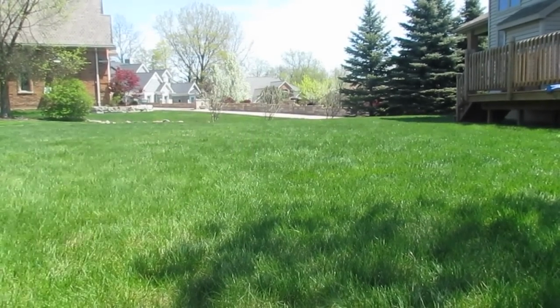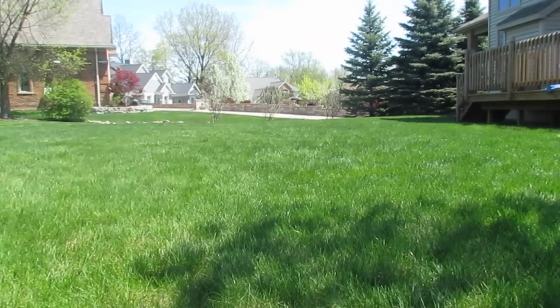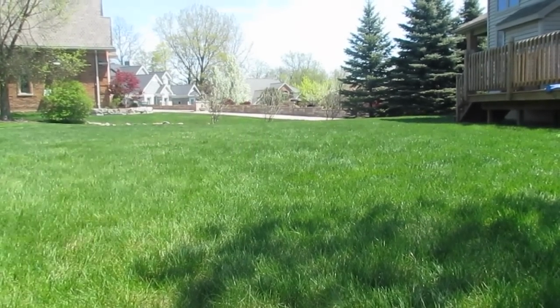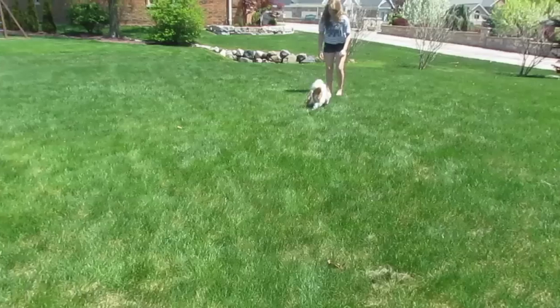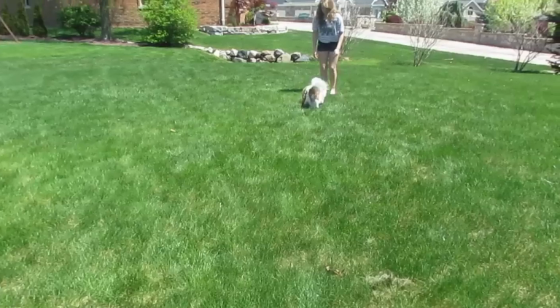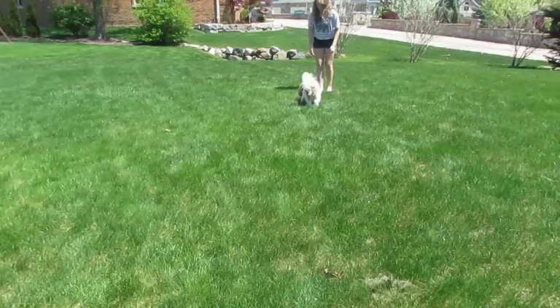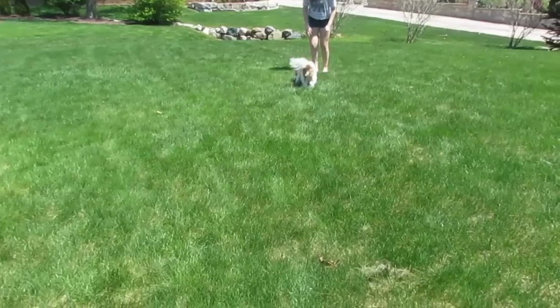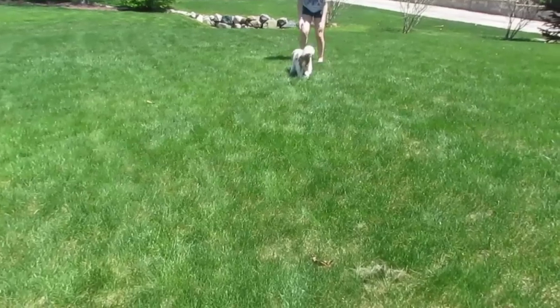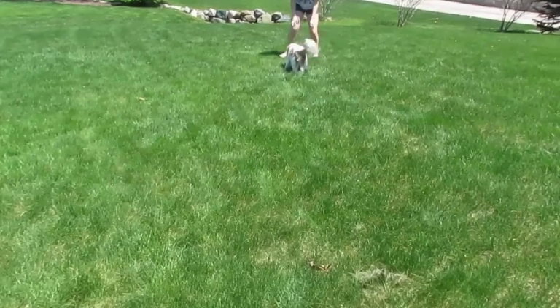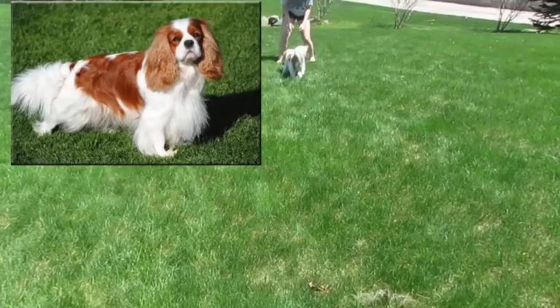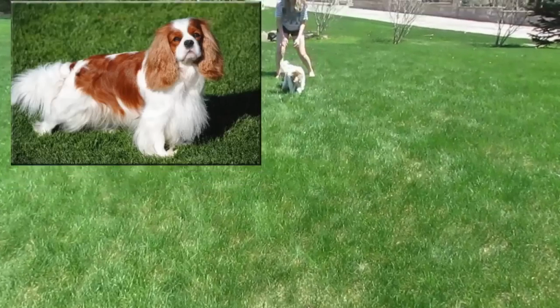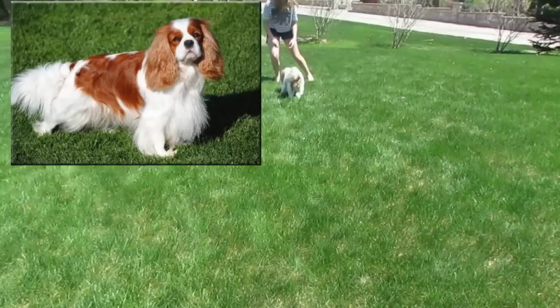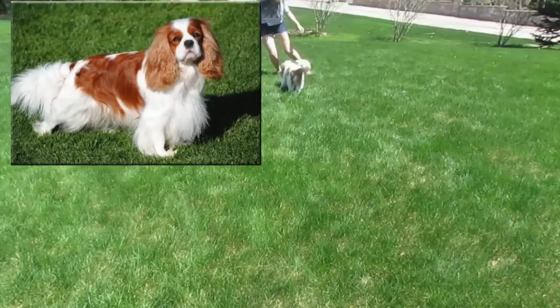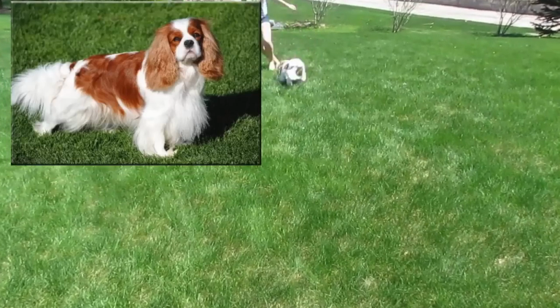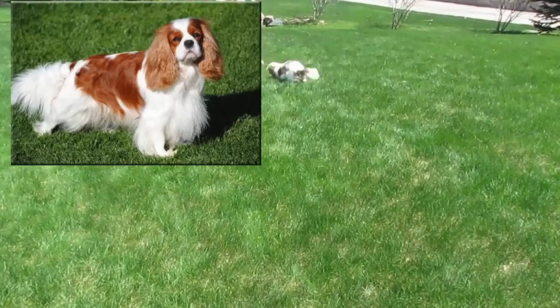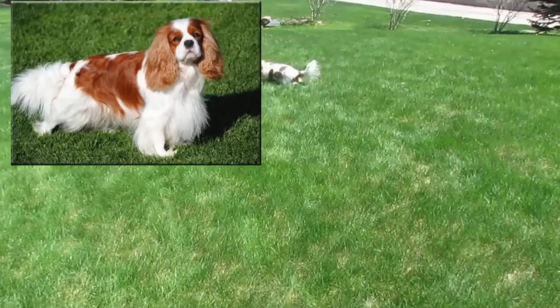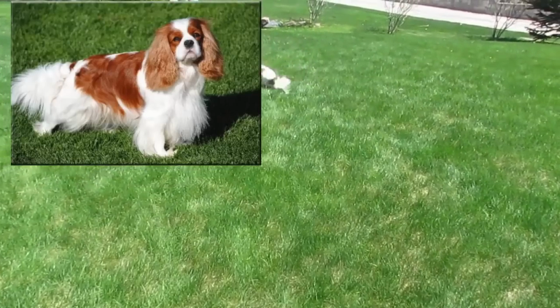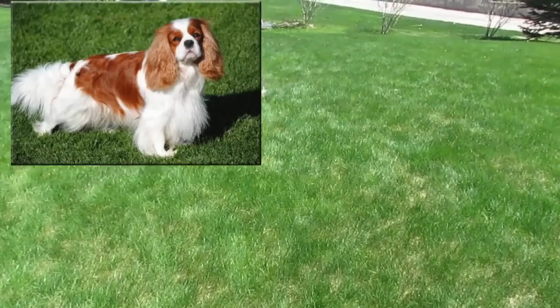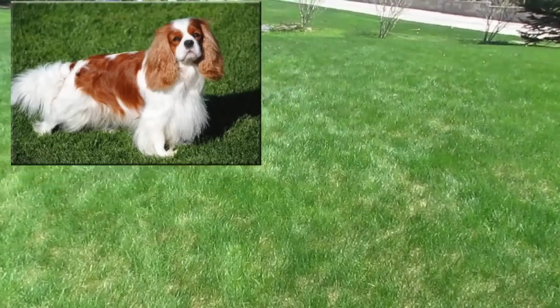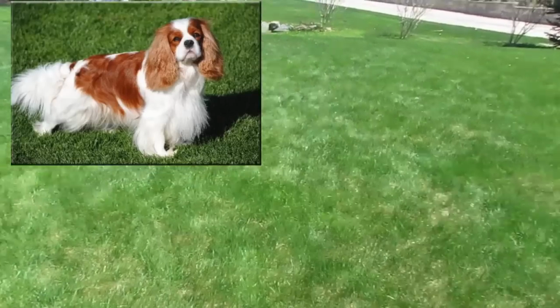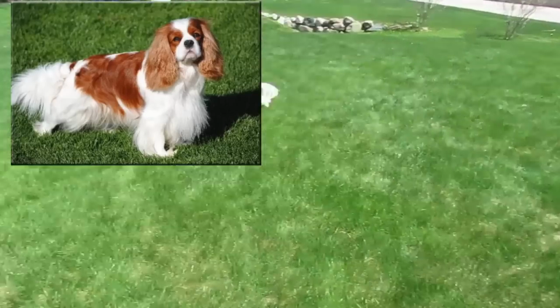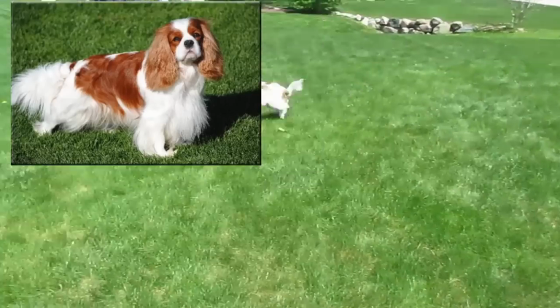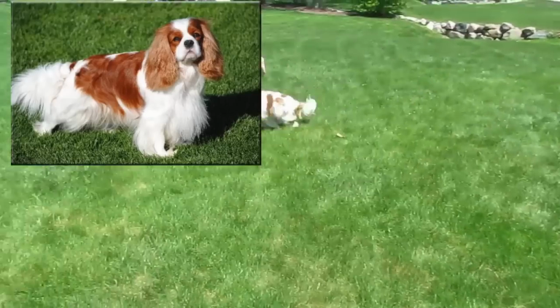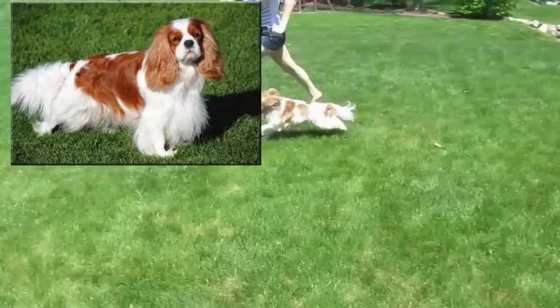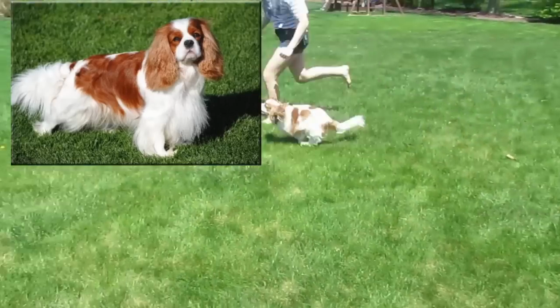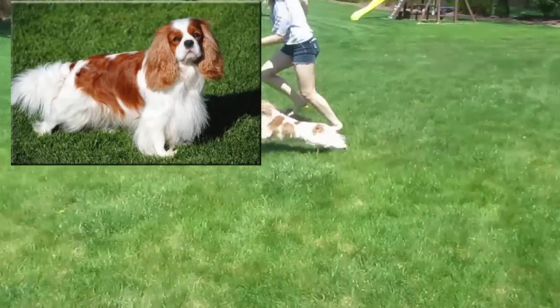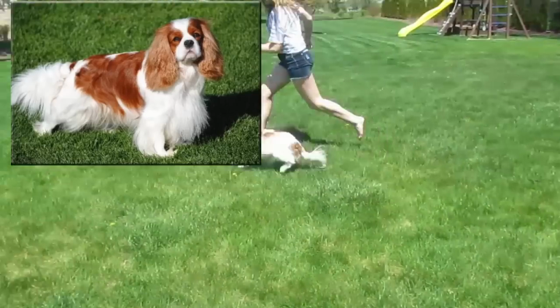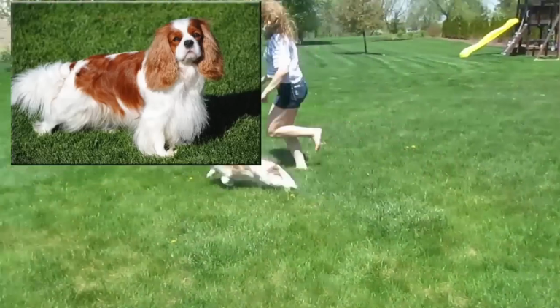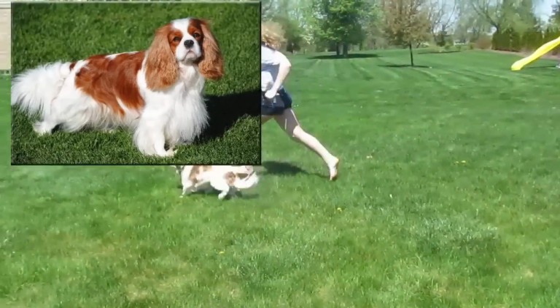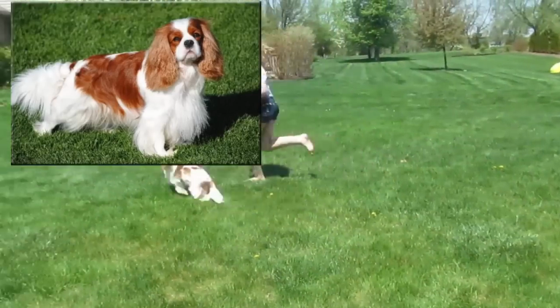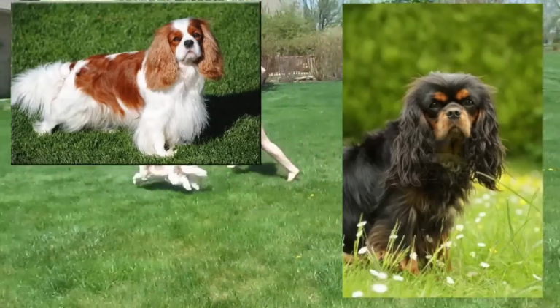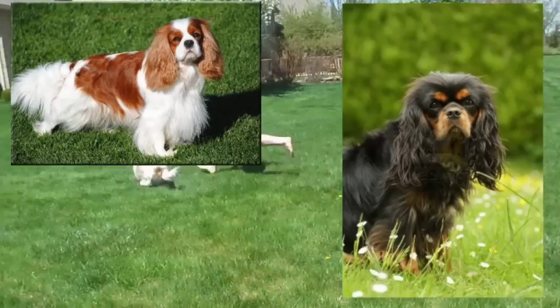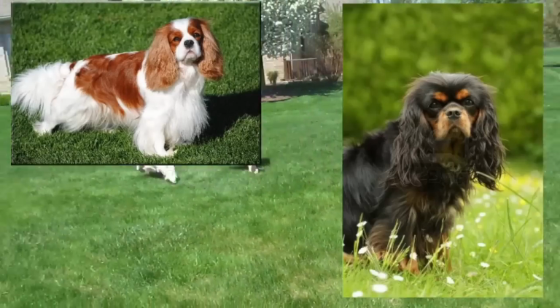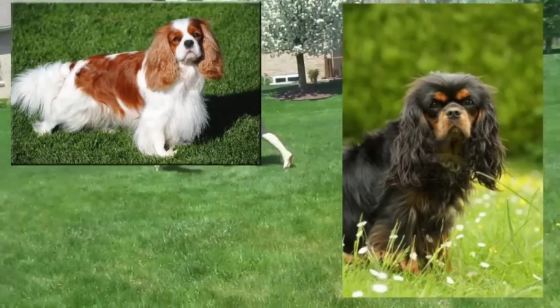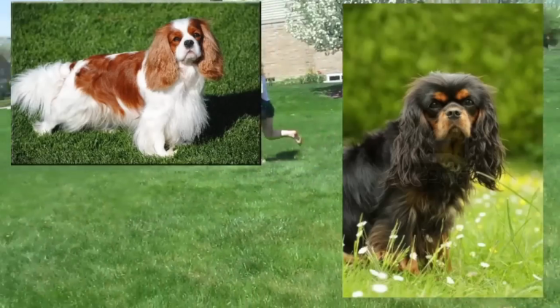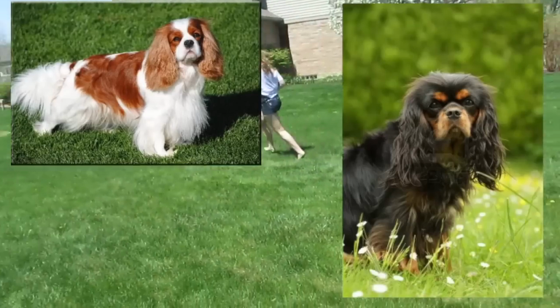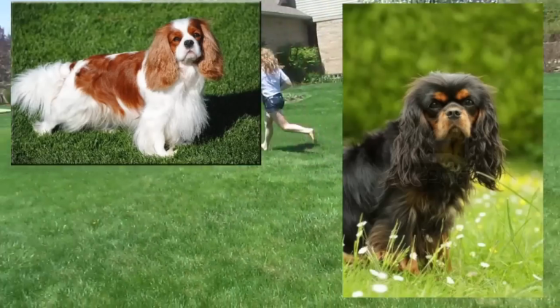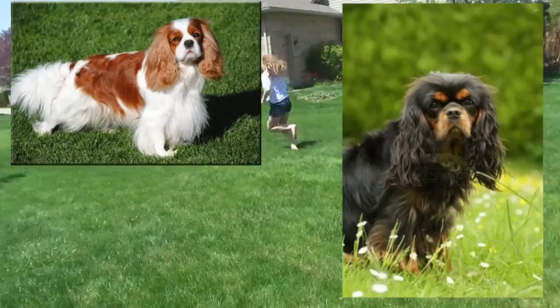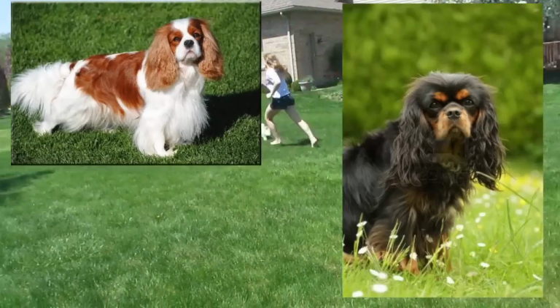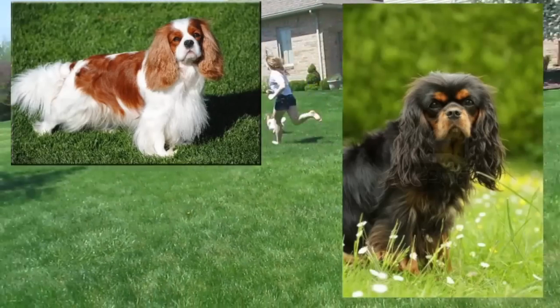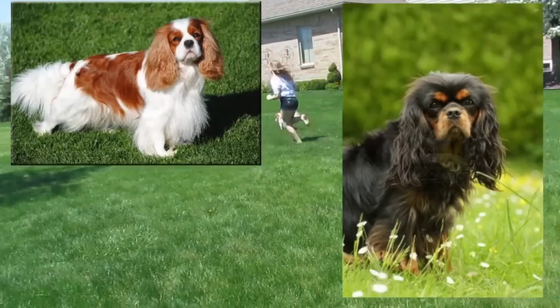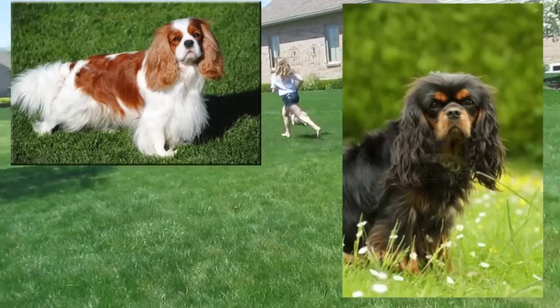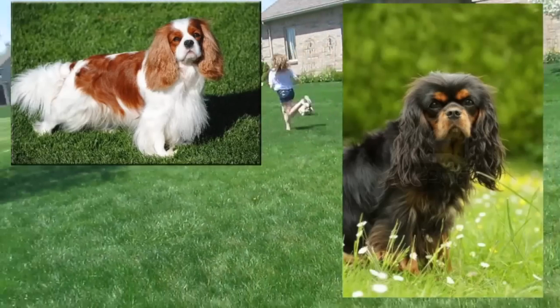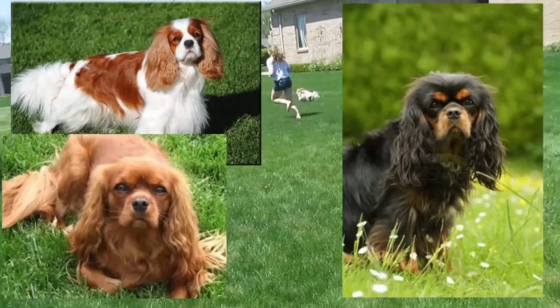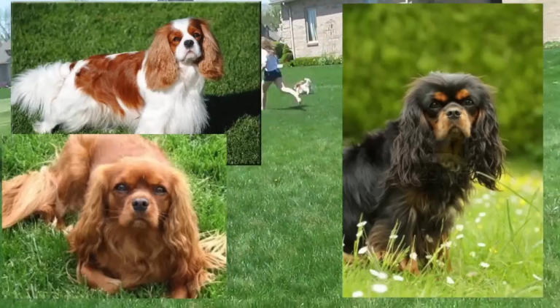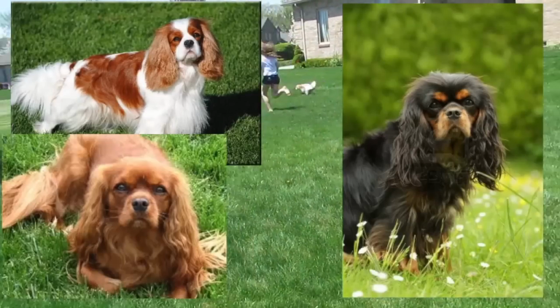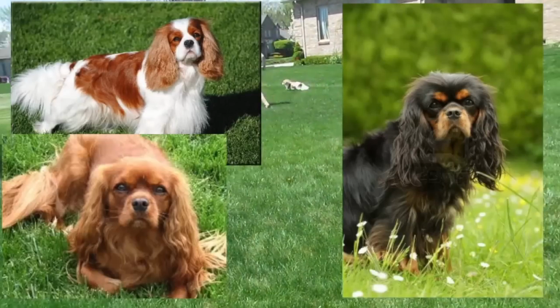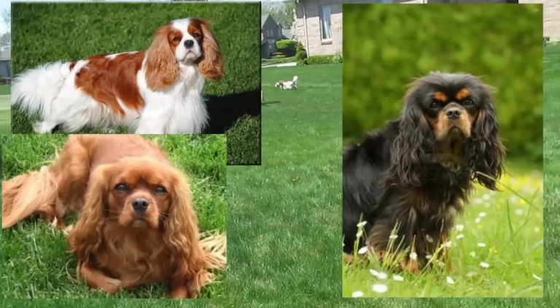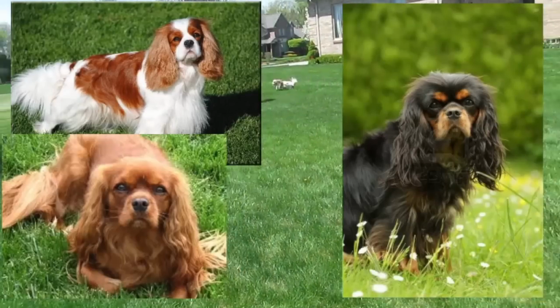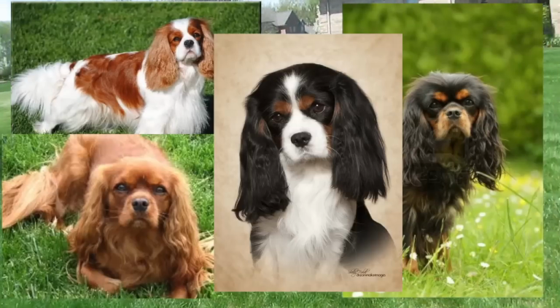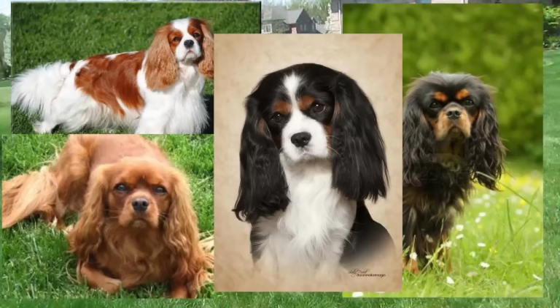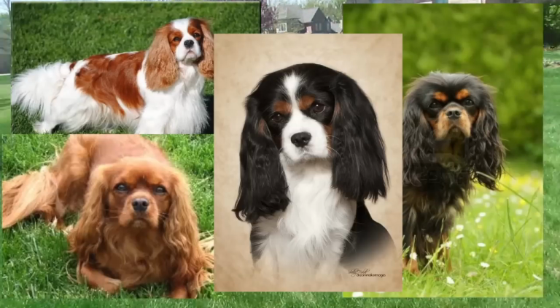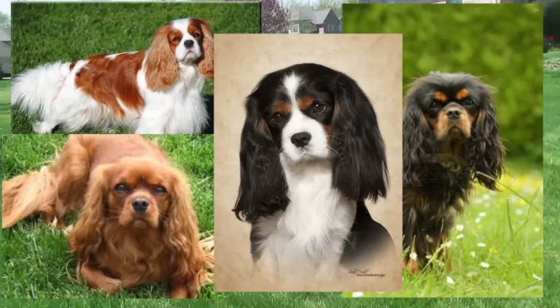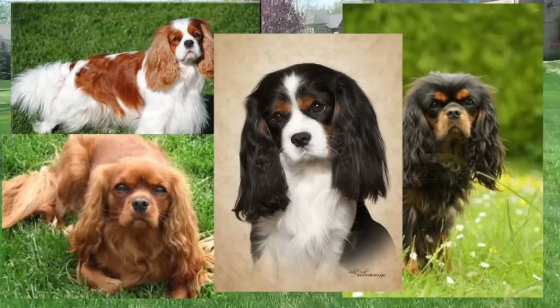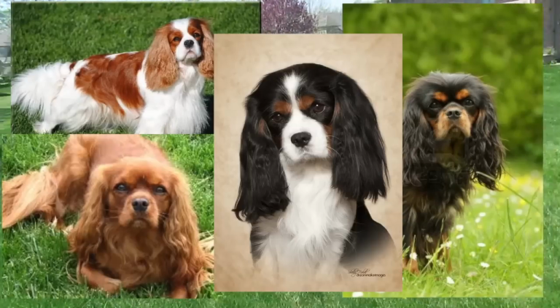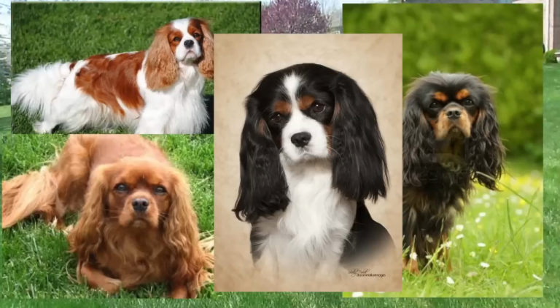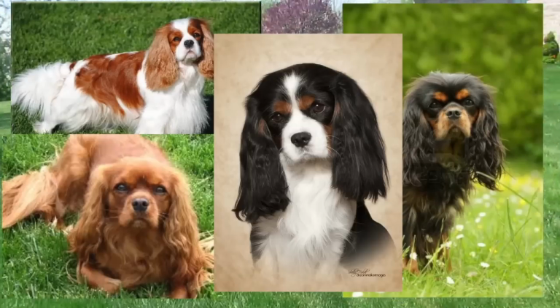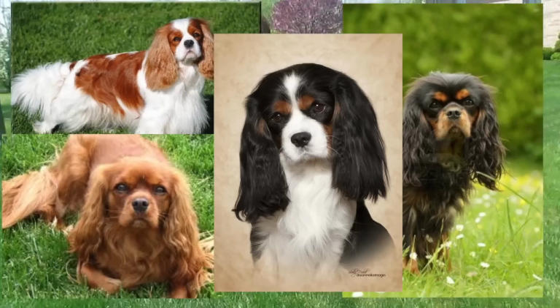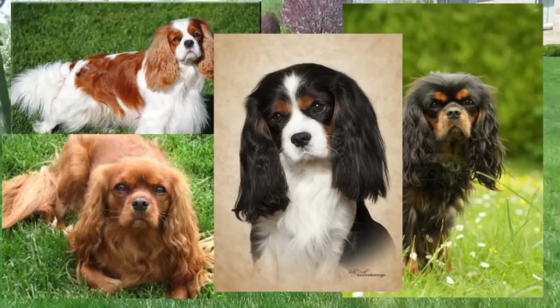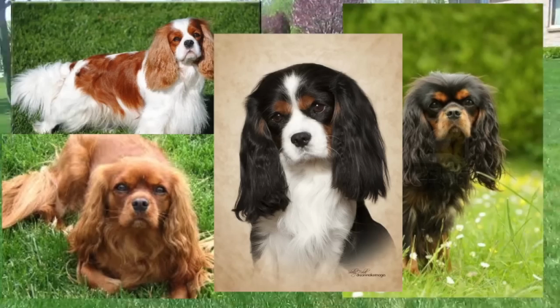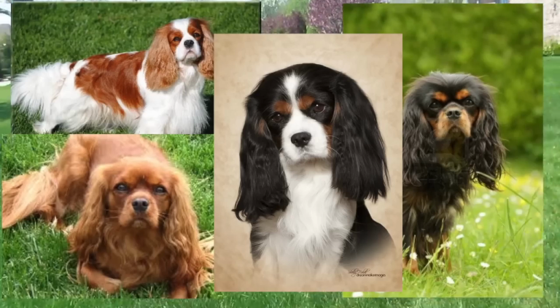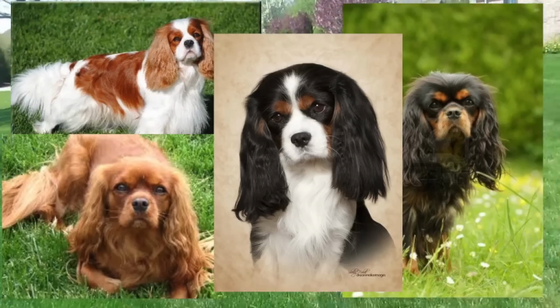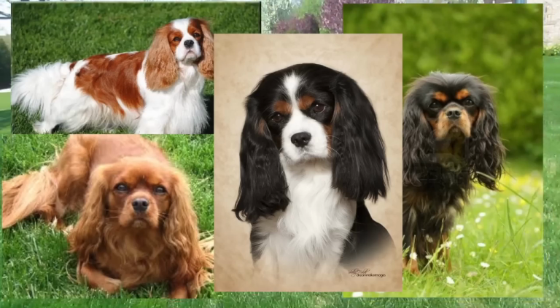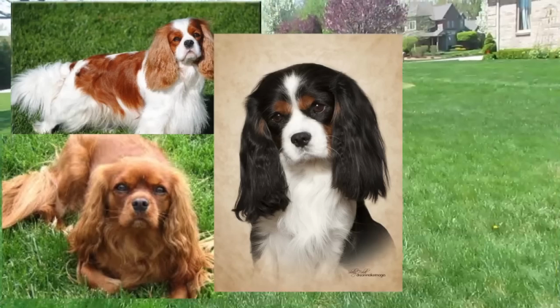Their colors include Blenheim, which is a mix of red and white; black and tan; ruby; and tricolor, which is a mix of black, white, and tan.